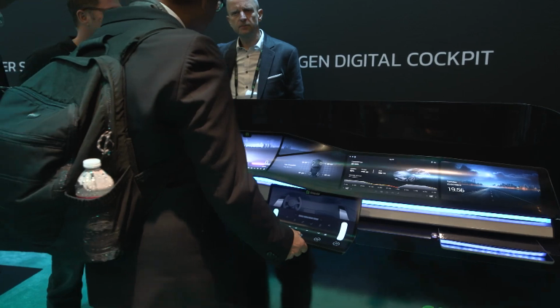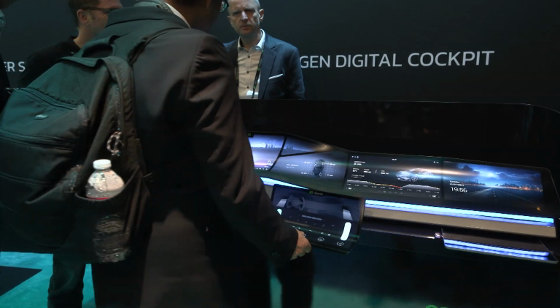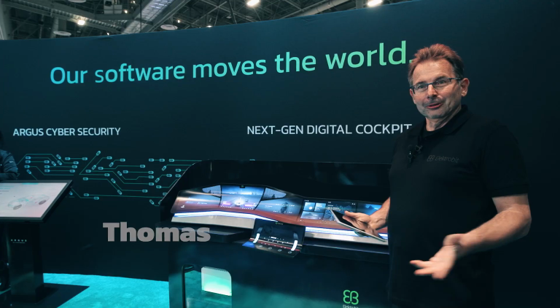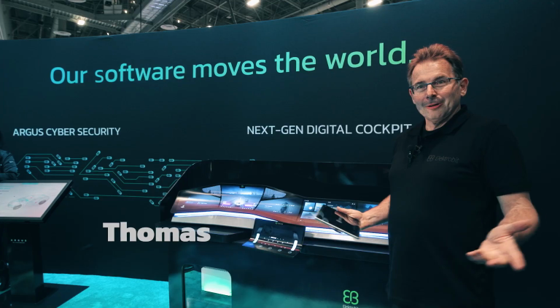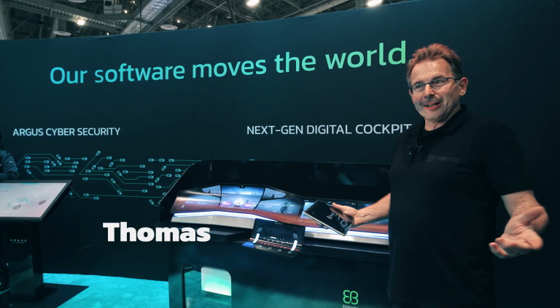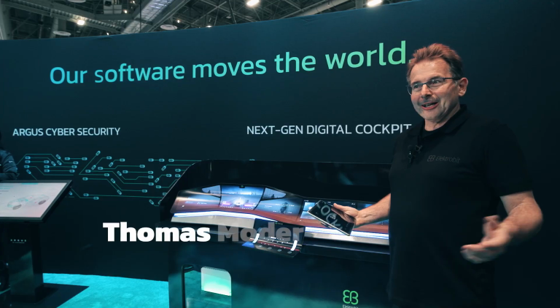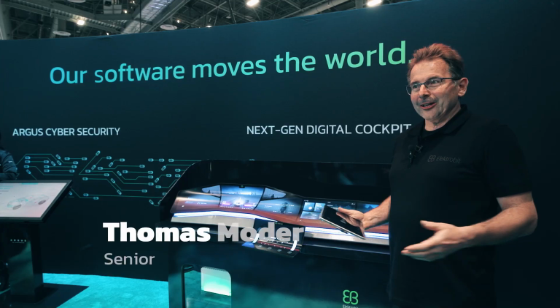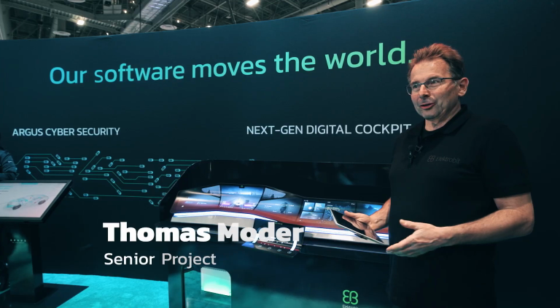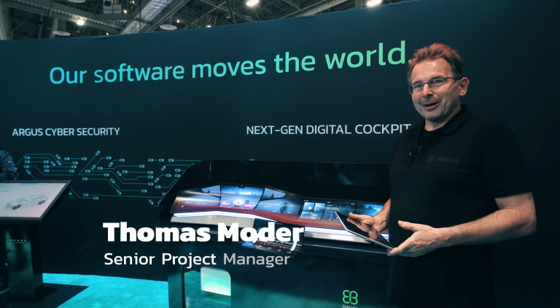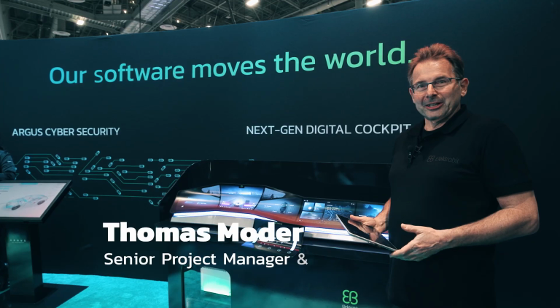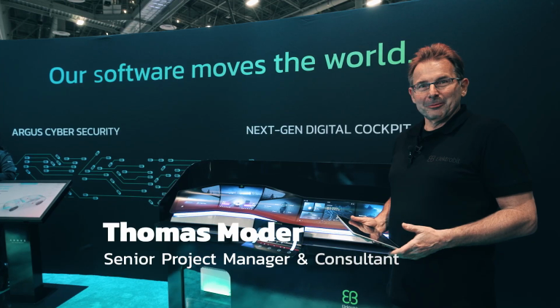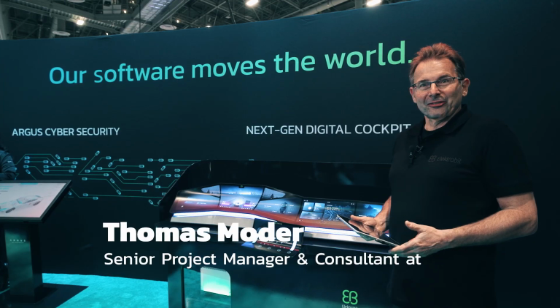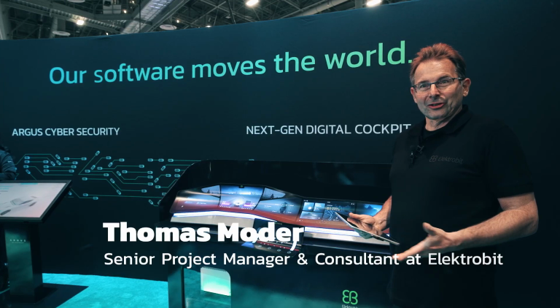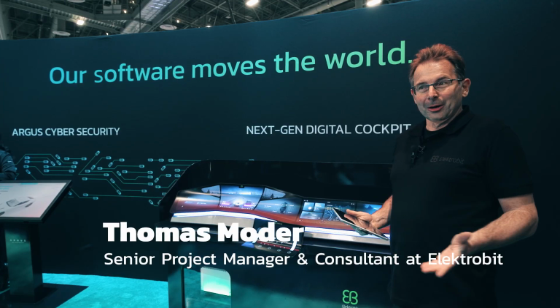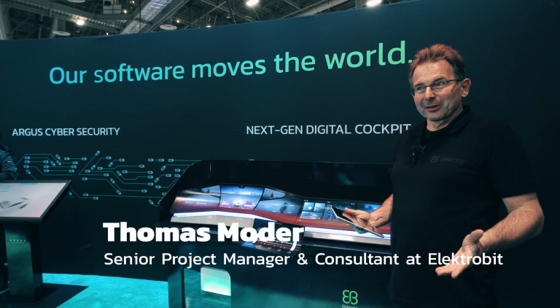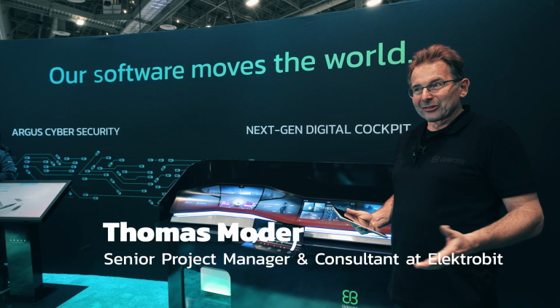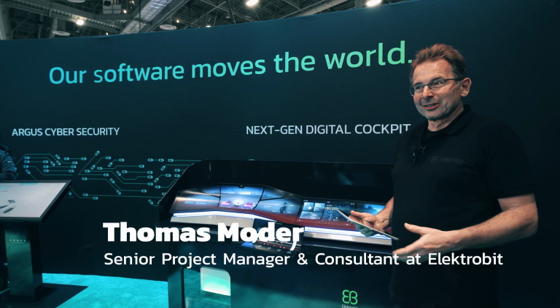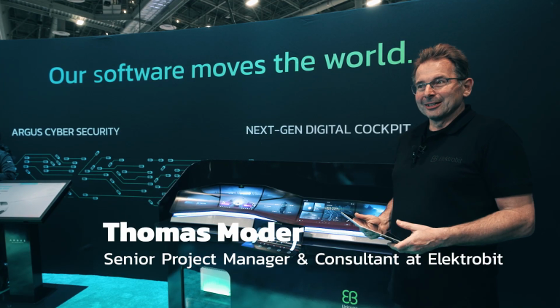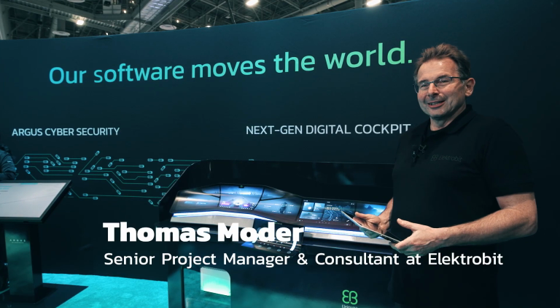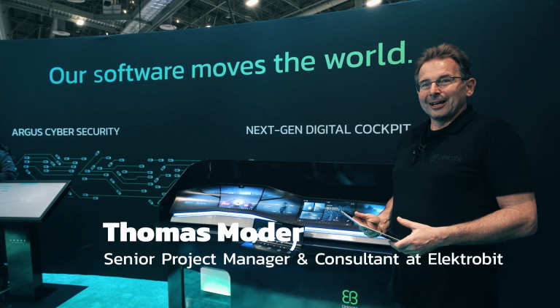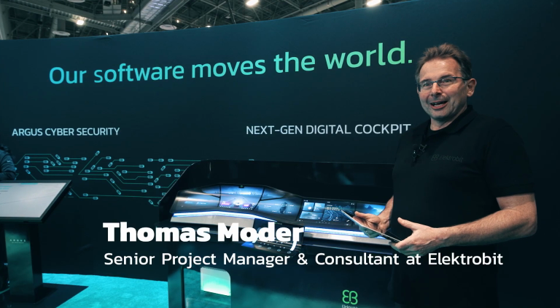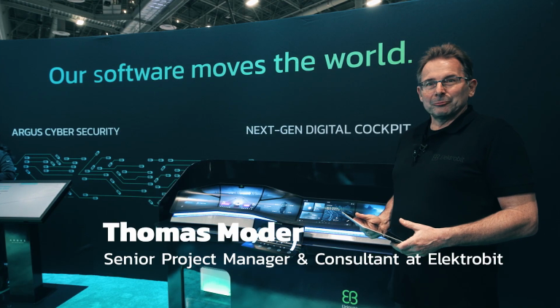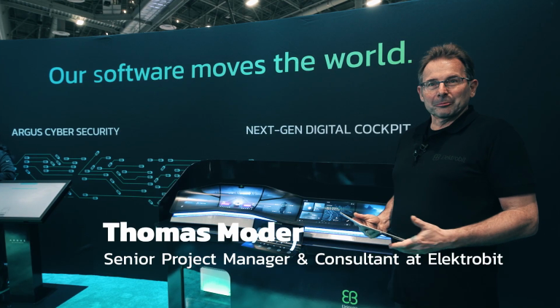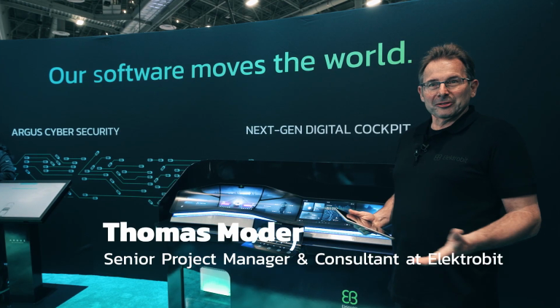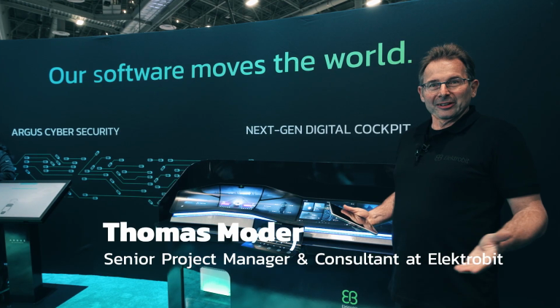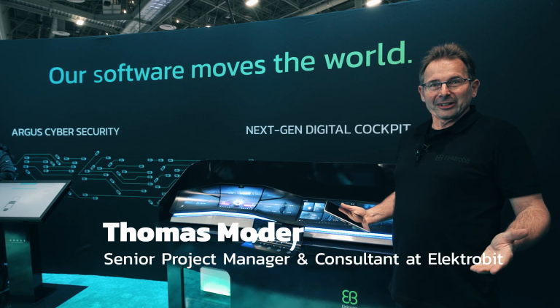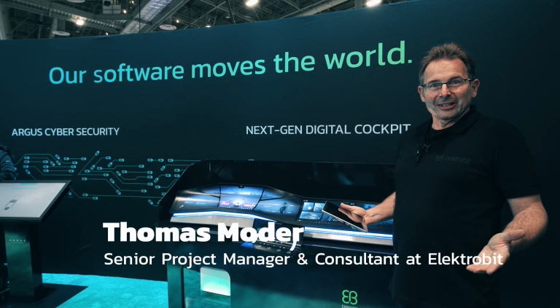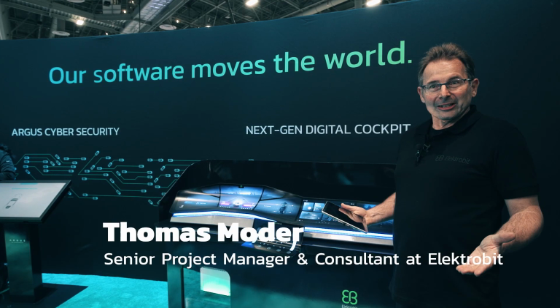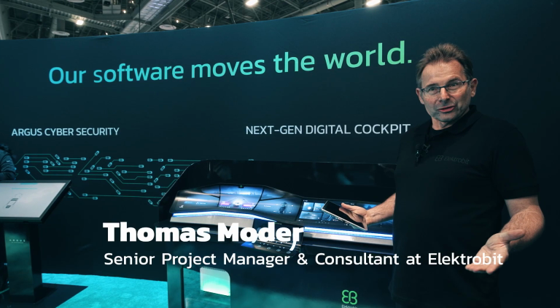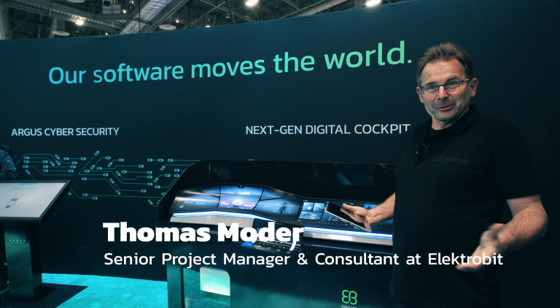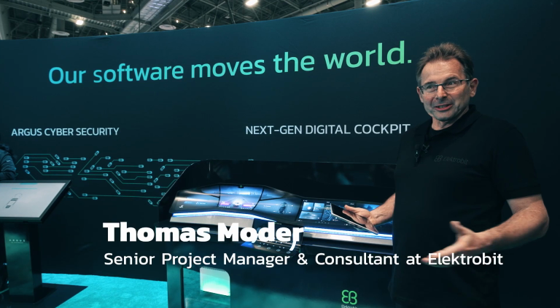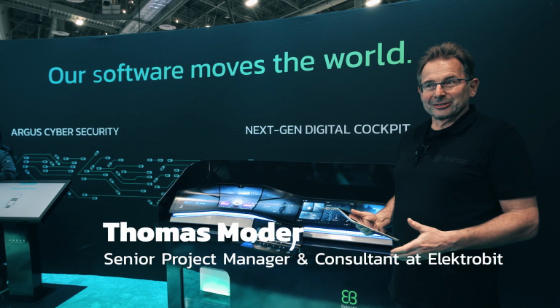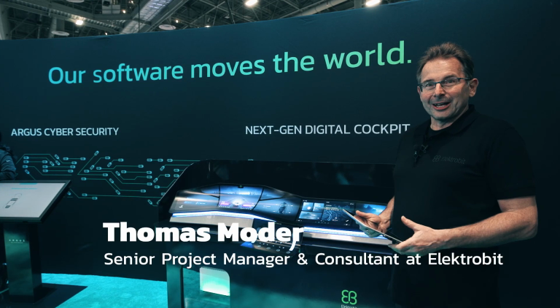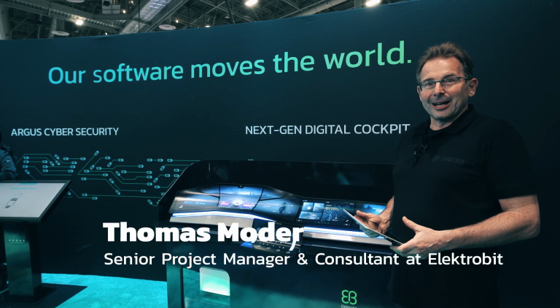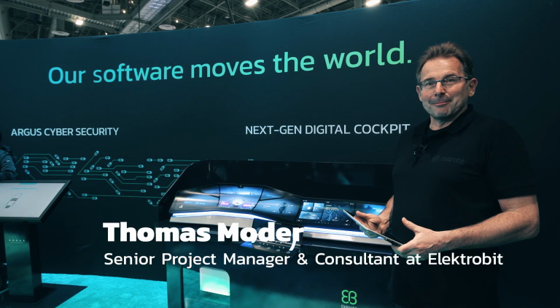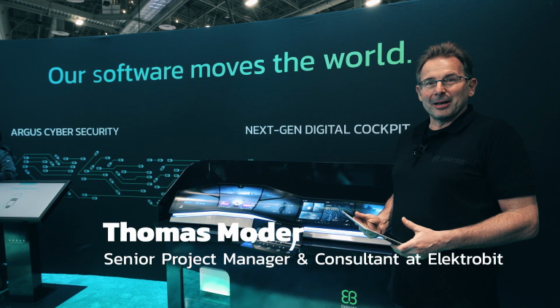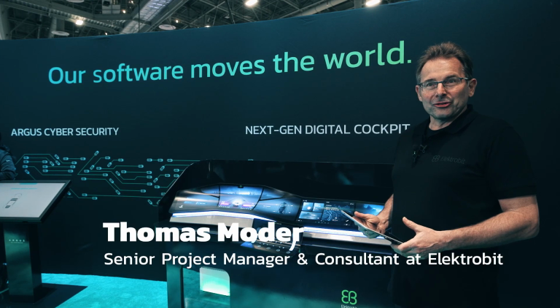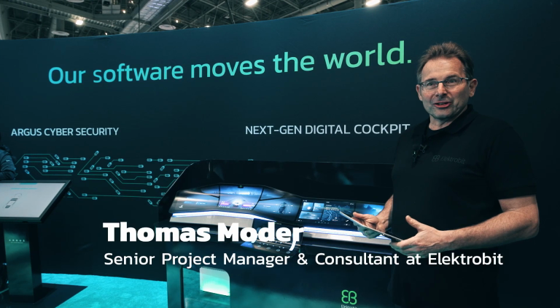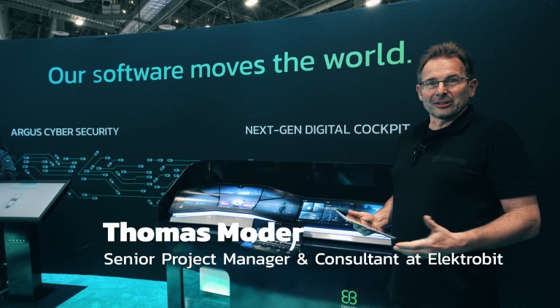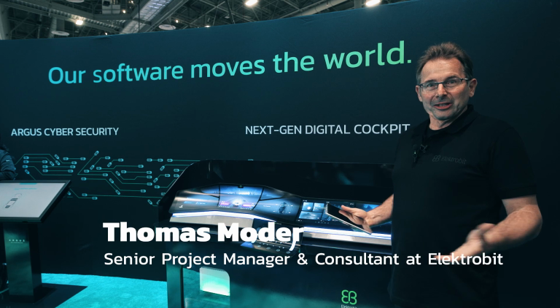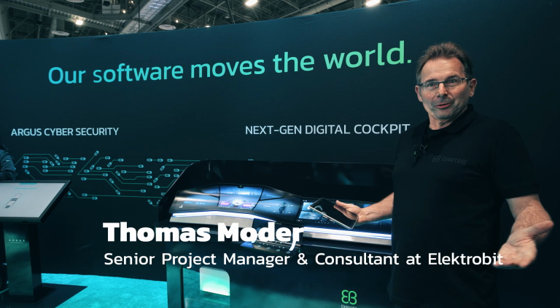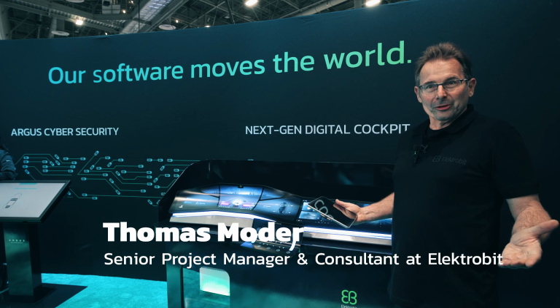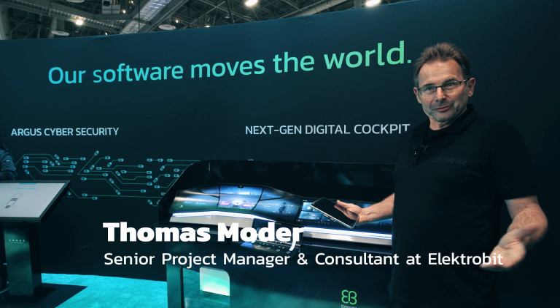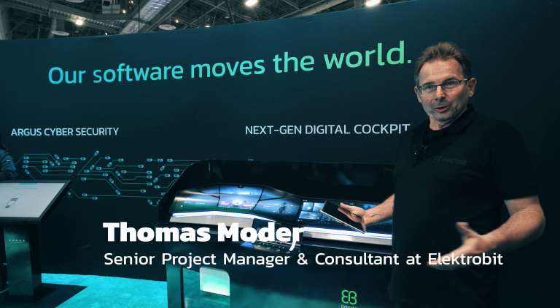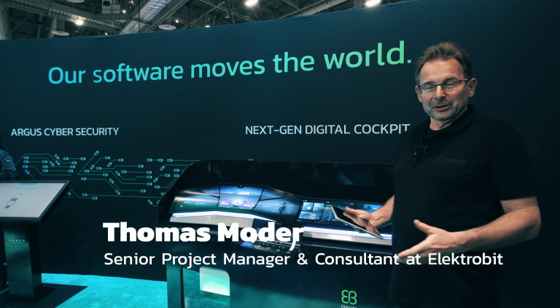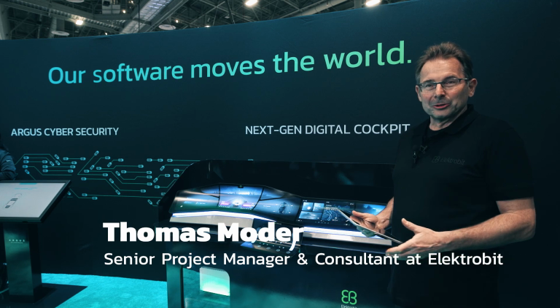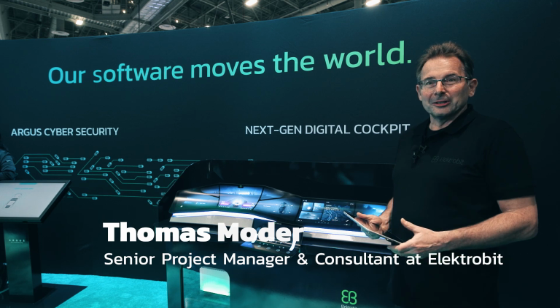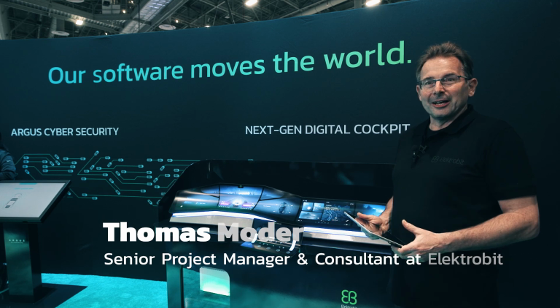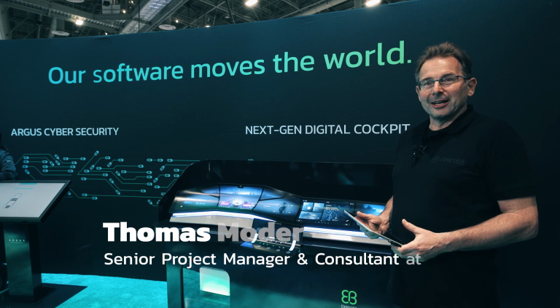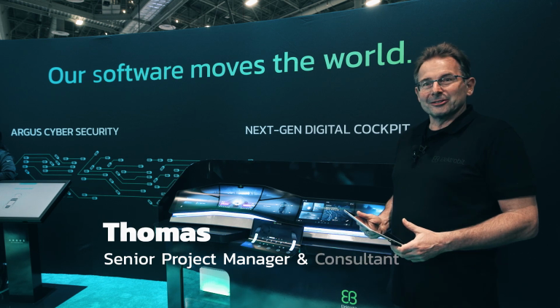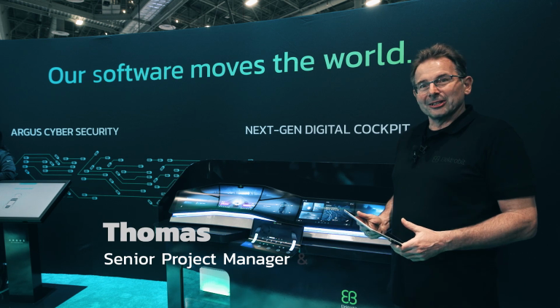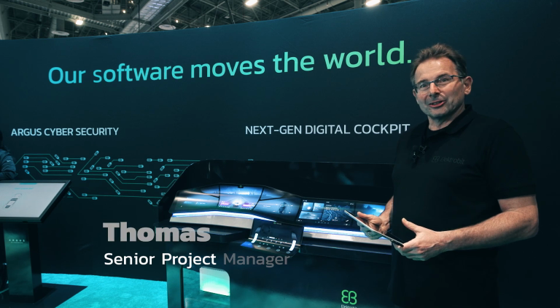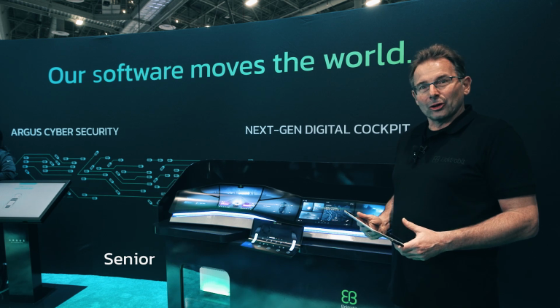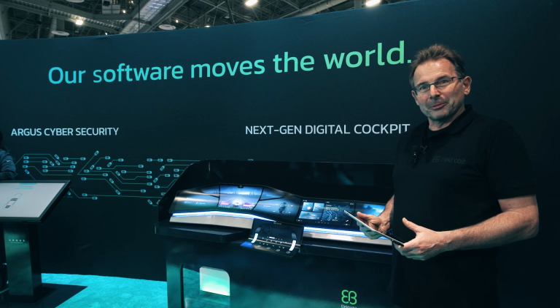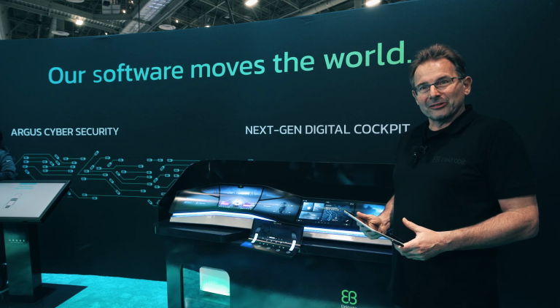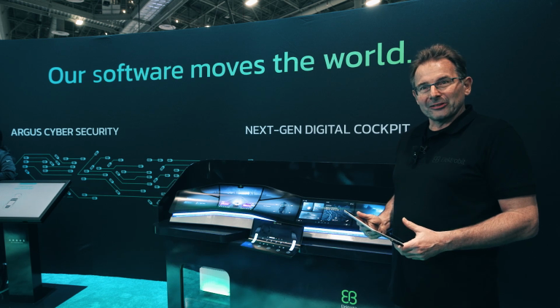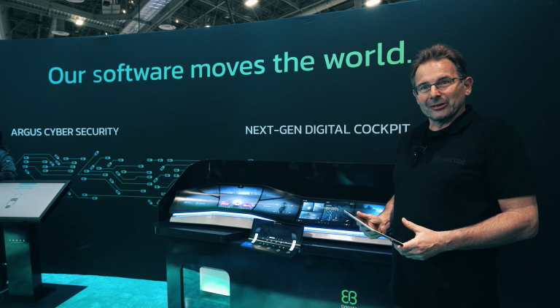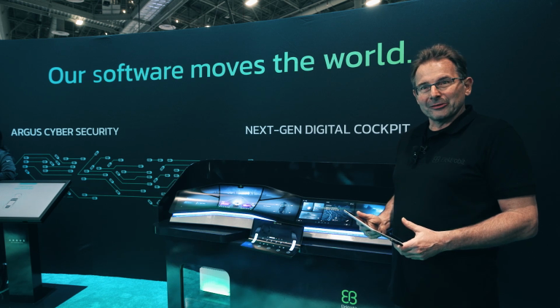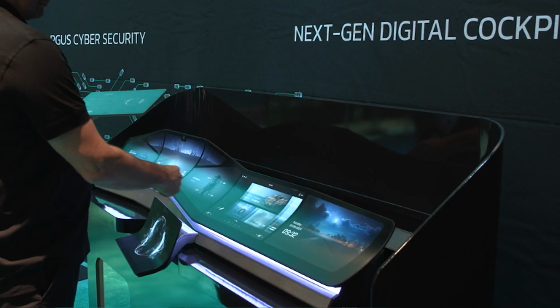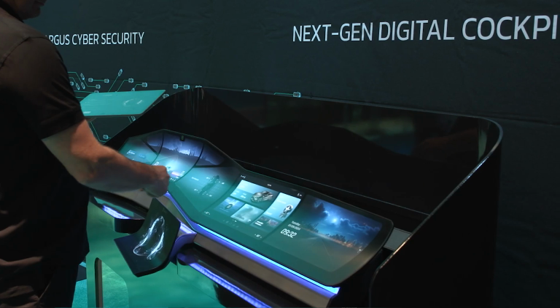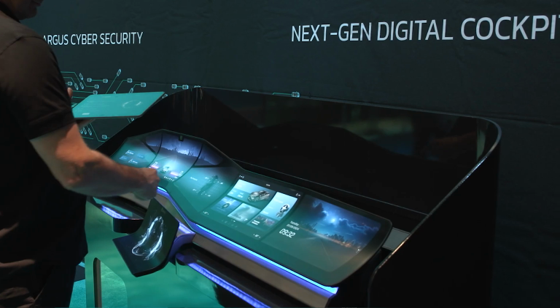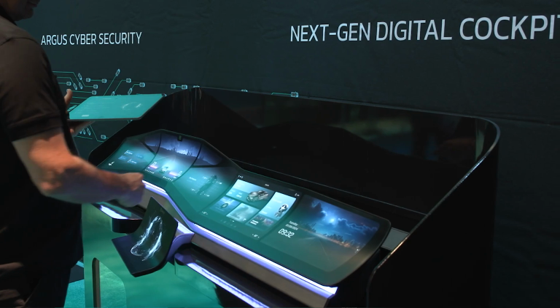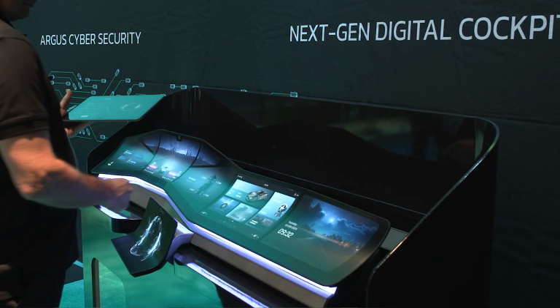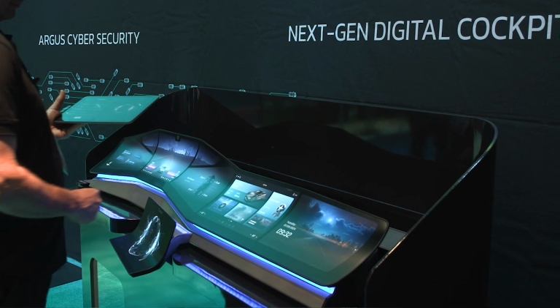Hello, my name is Thomas. I'm representing Electrobit. I'm managing the portfolio at Cockpit Systems at Electrobit.